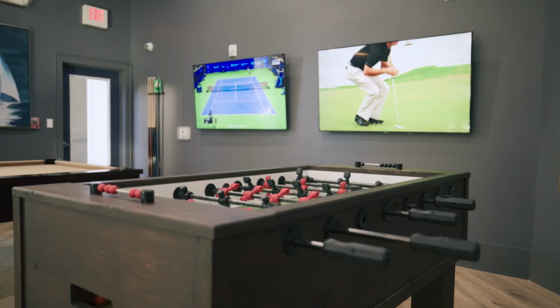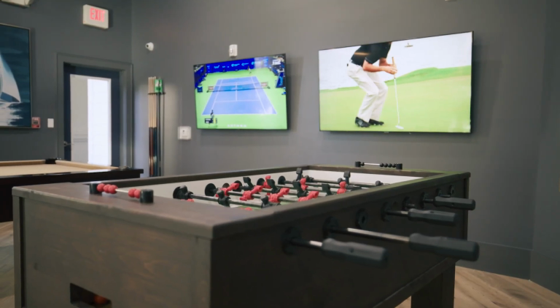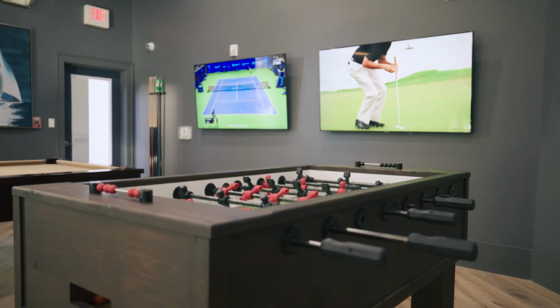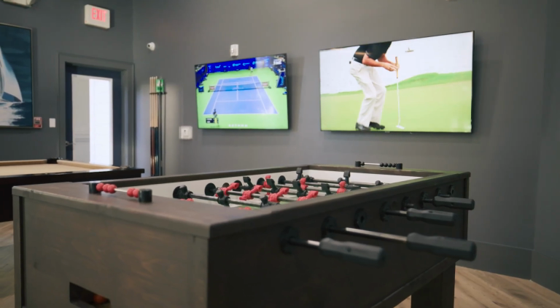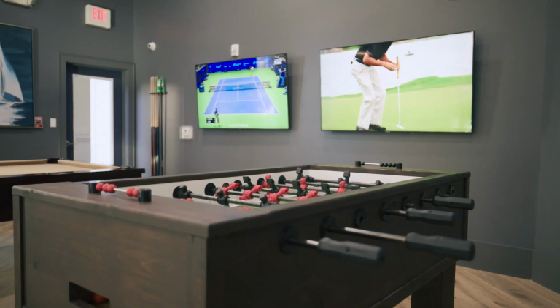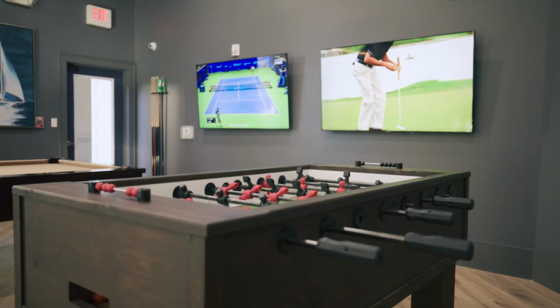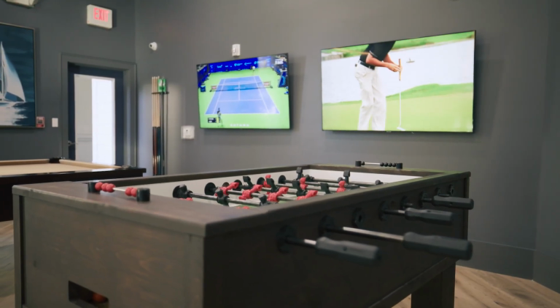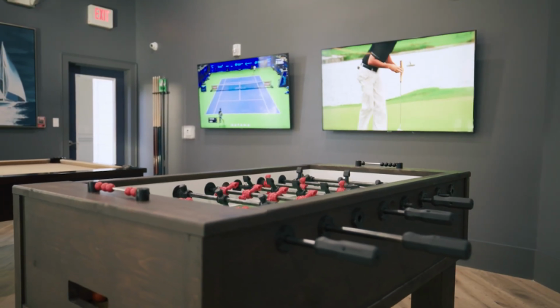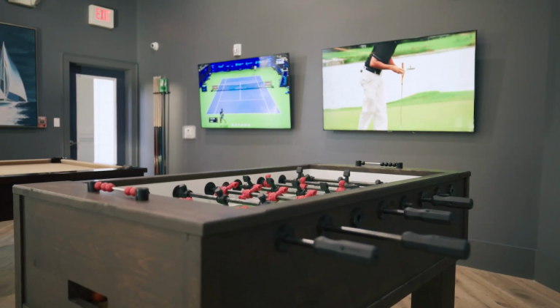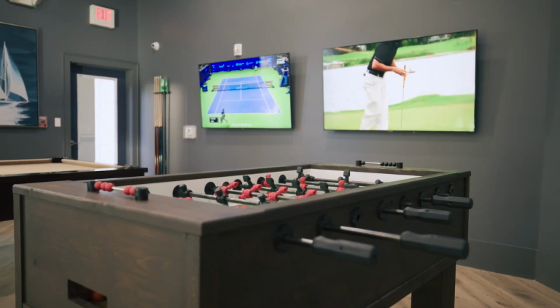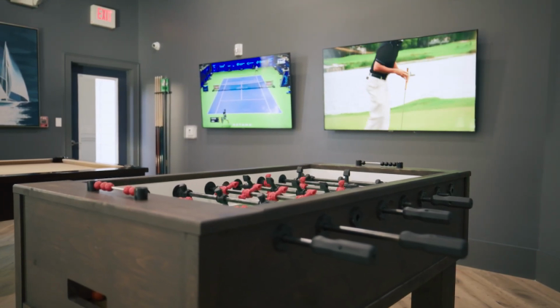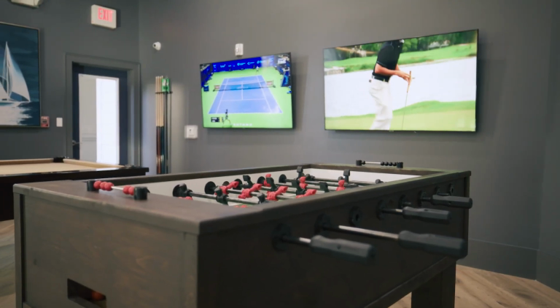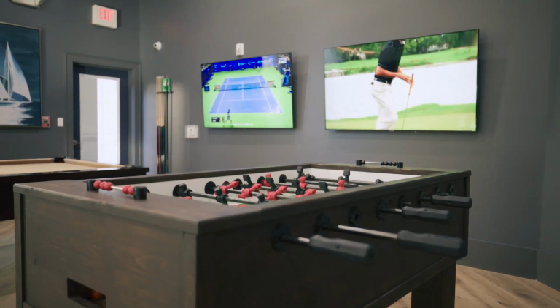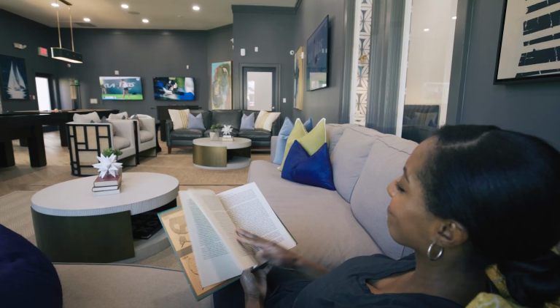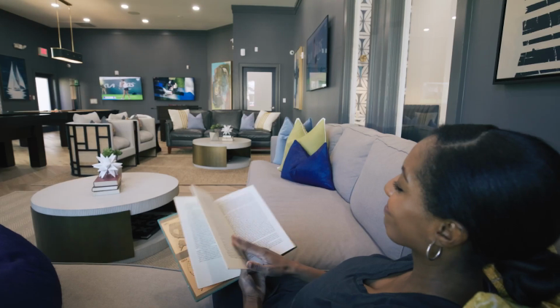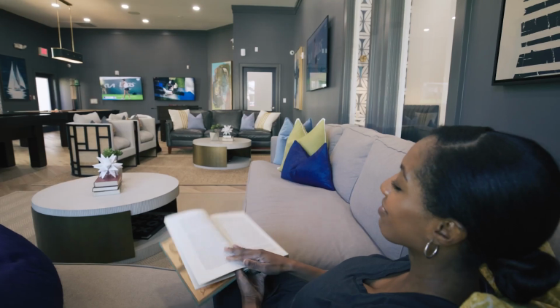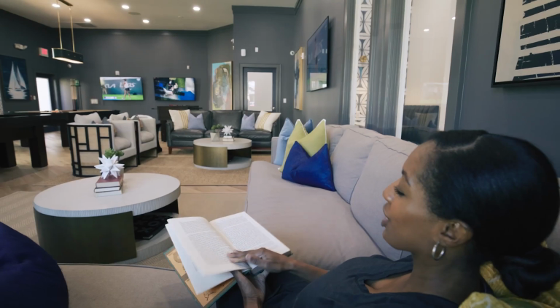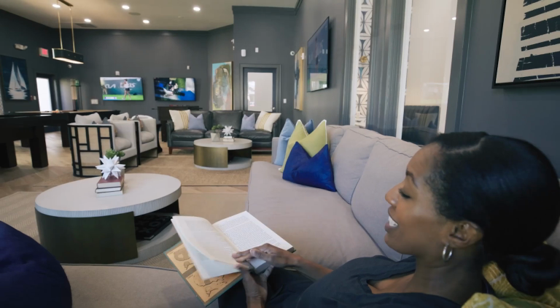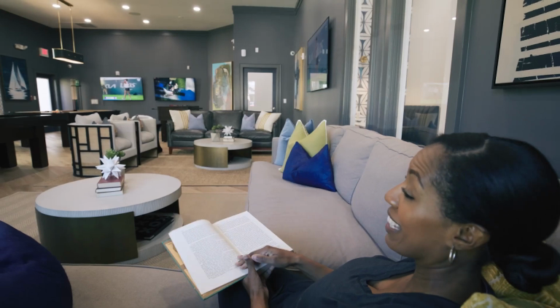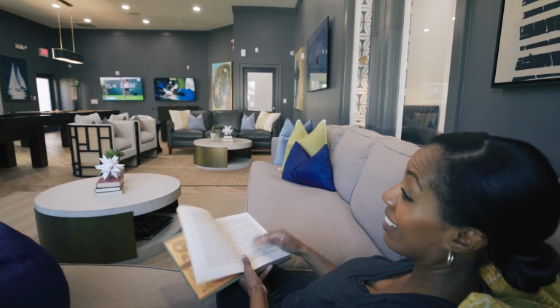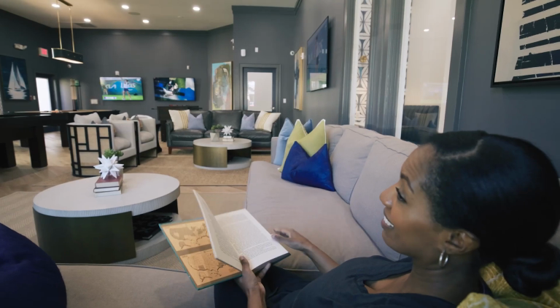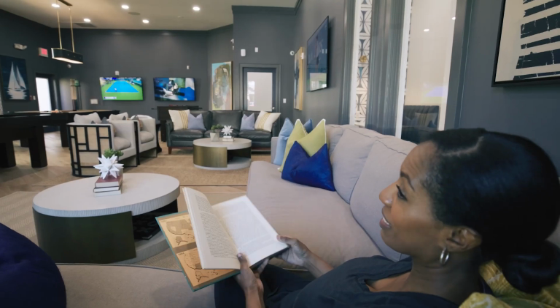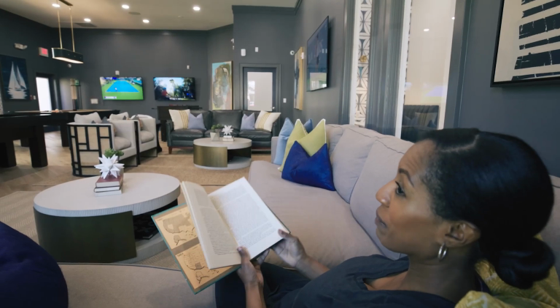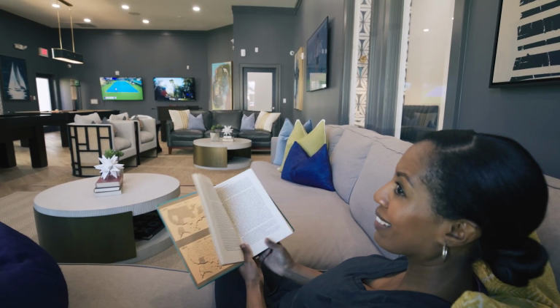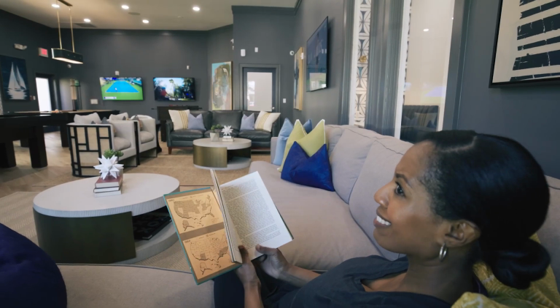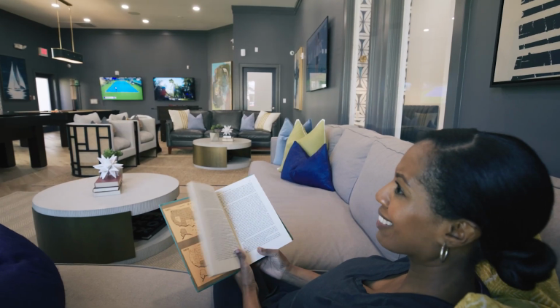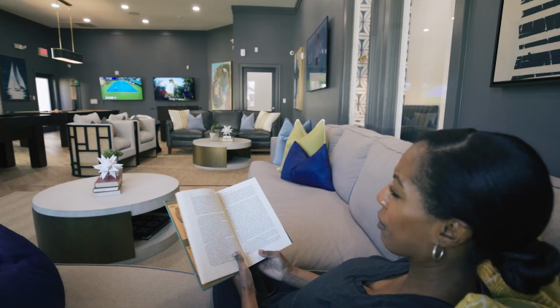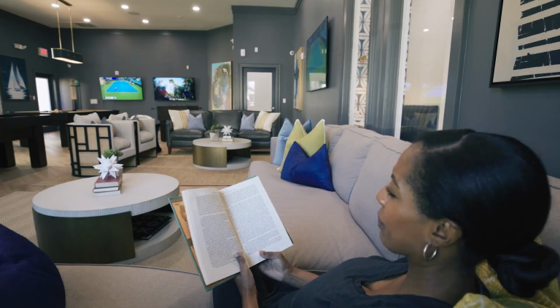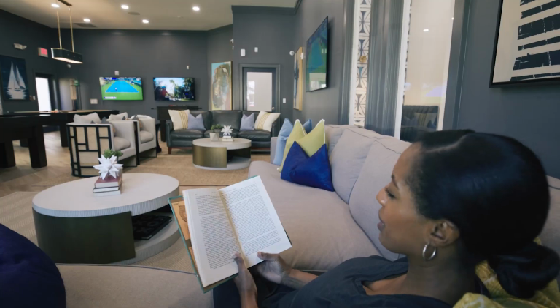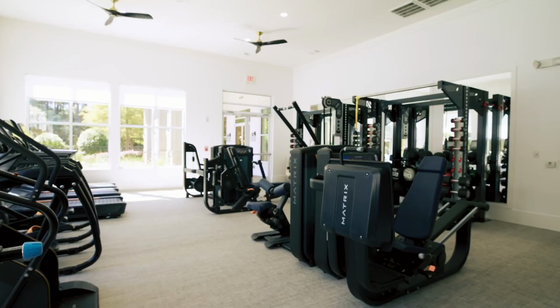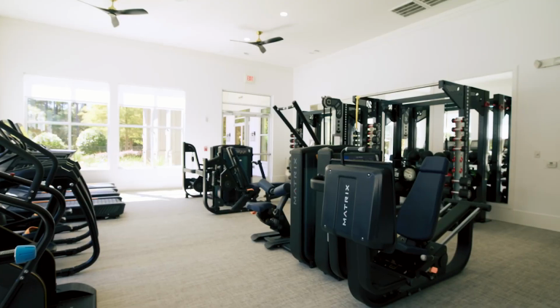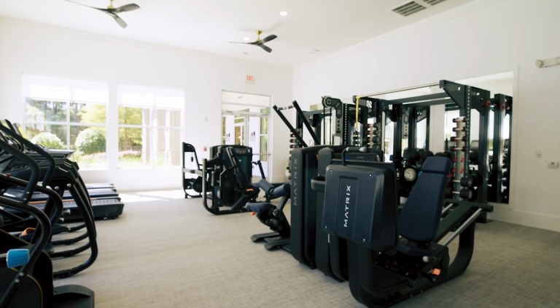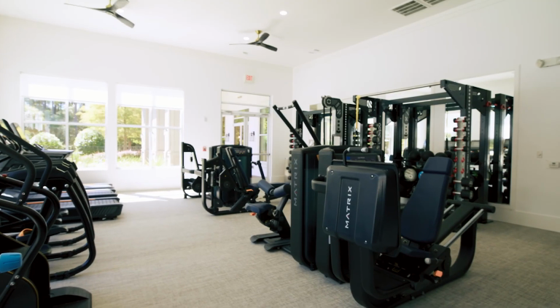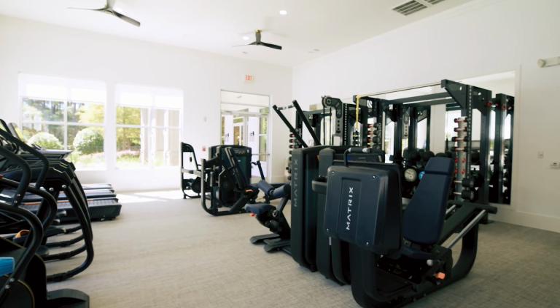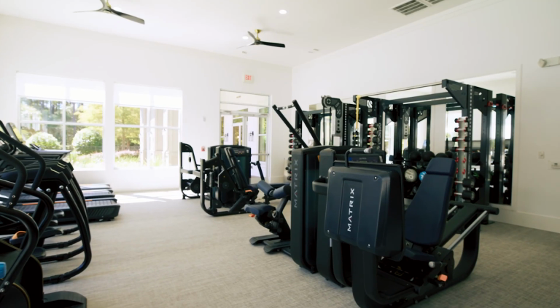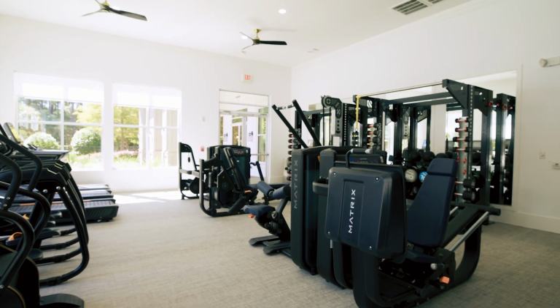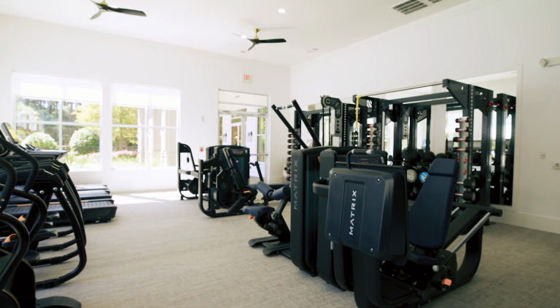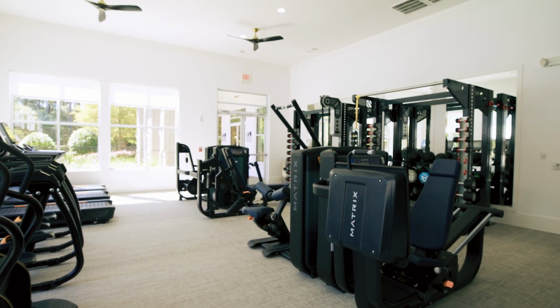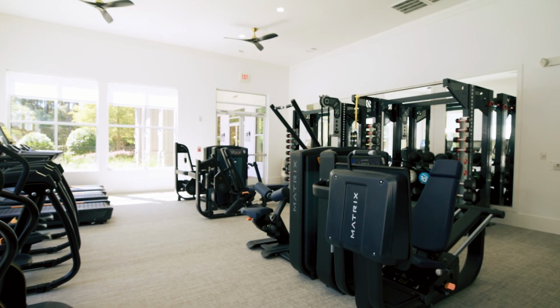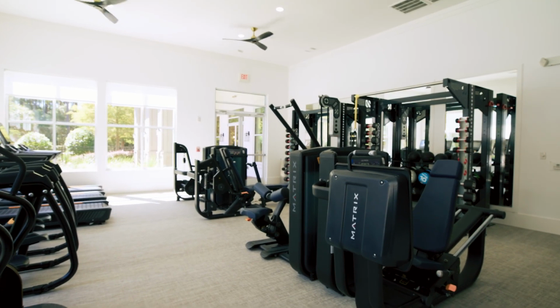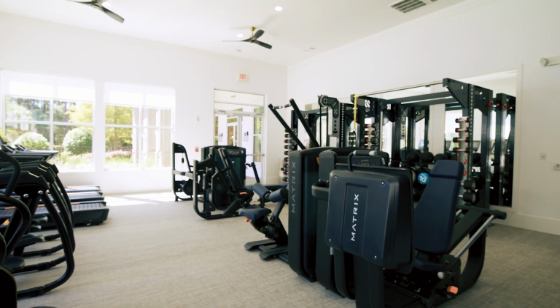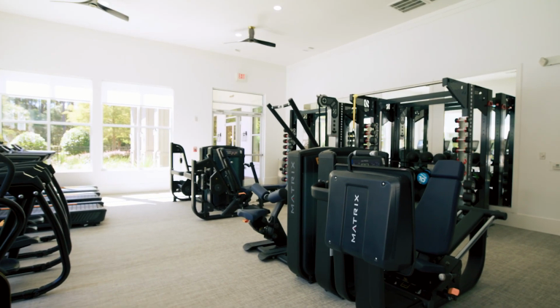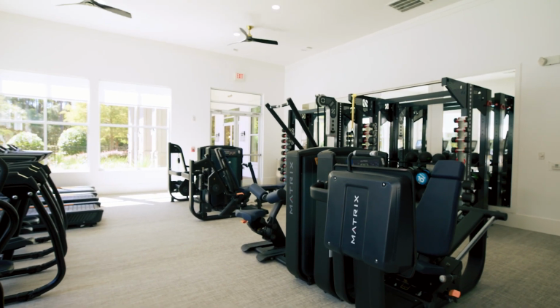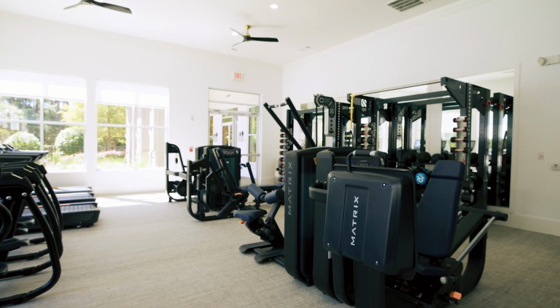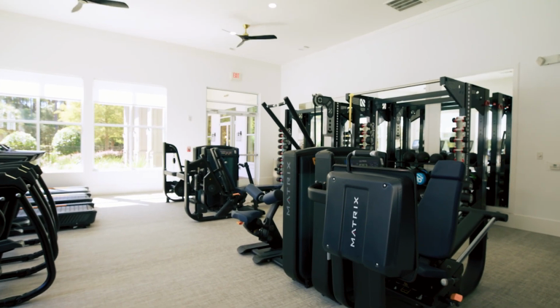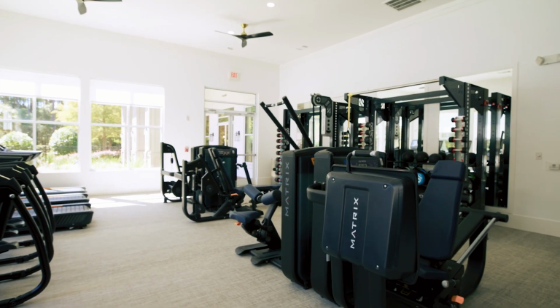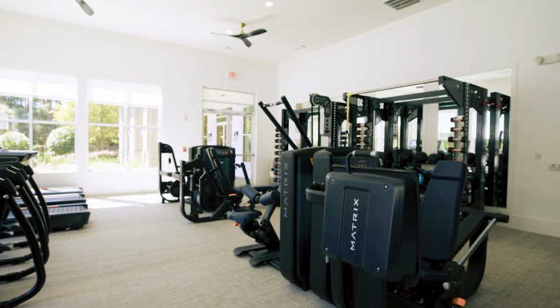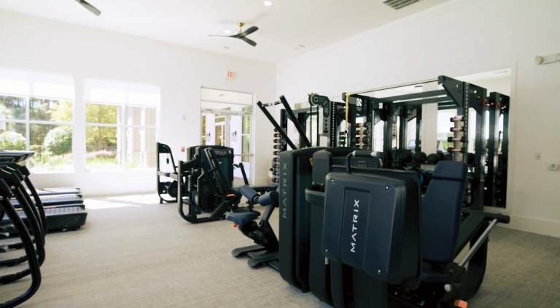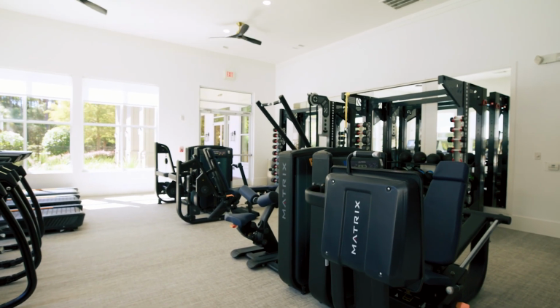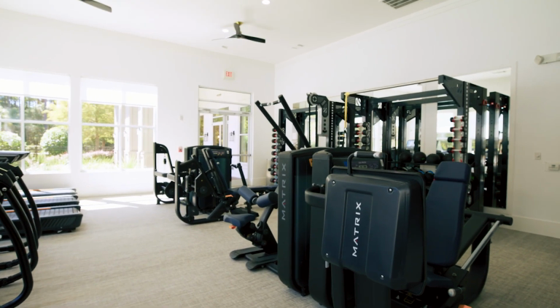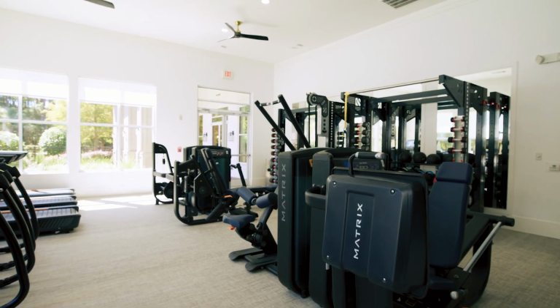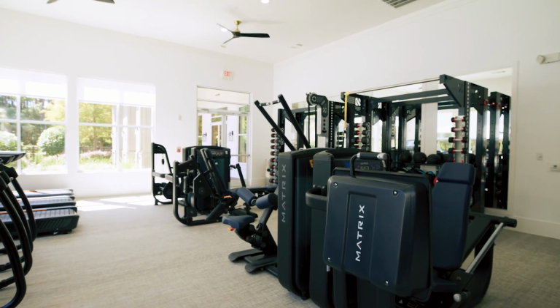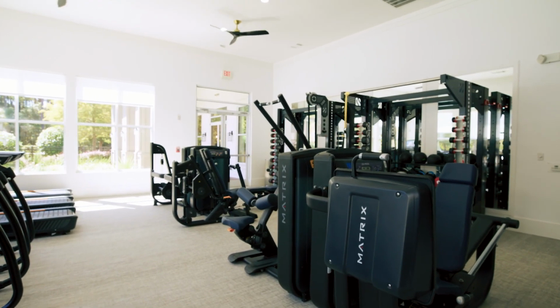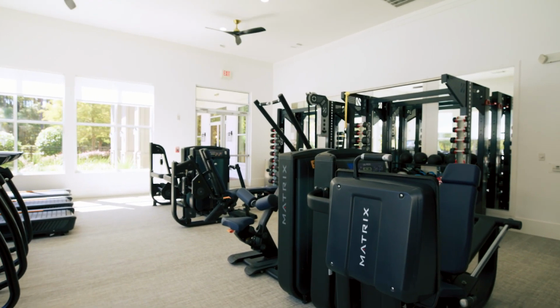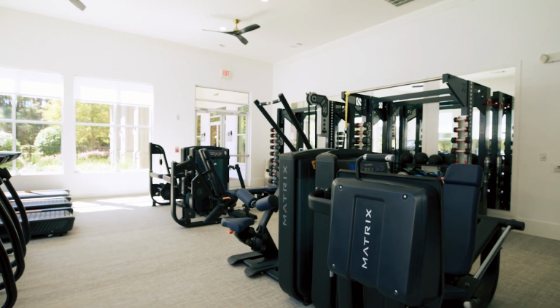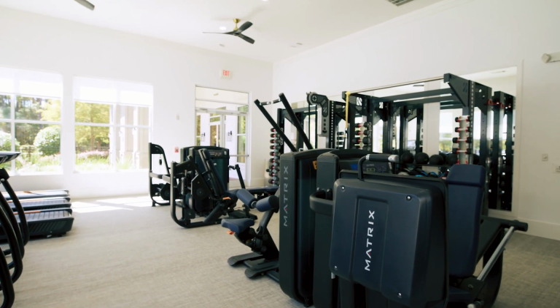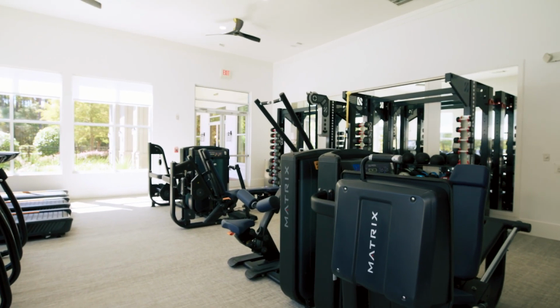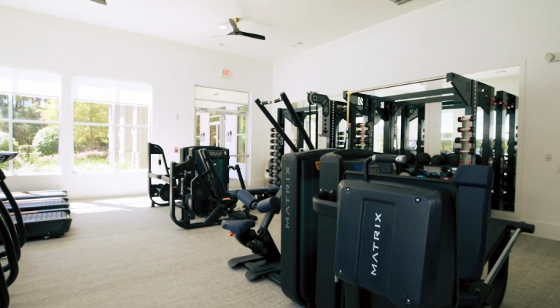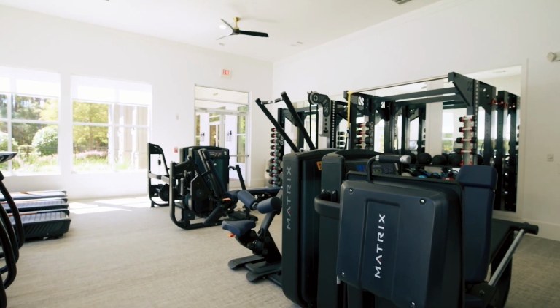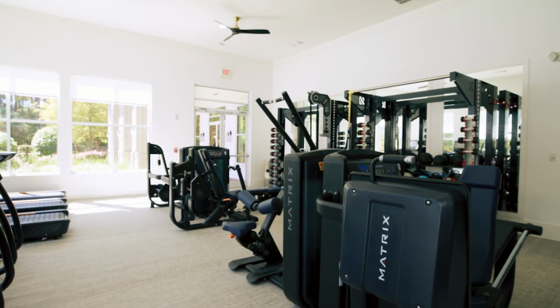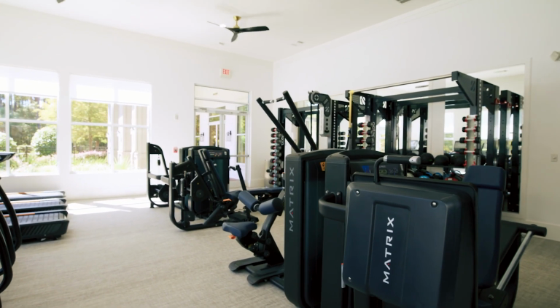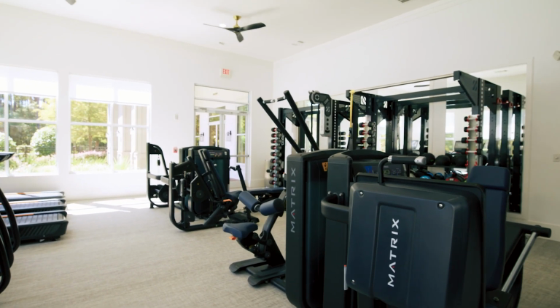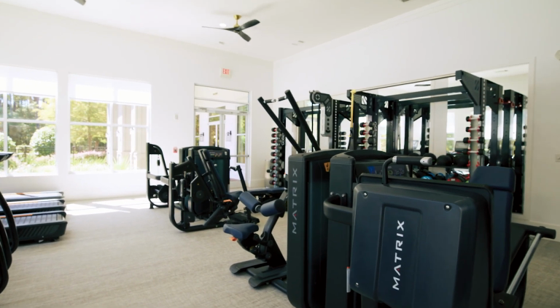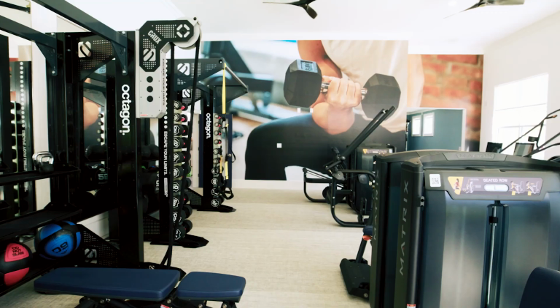A recreation room with sports events on televisions, a foosball table, and a pool table. A person reads a book on a sofa in a community room.